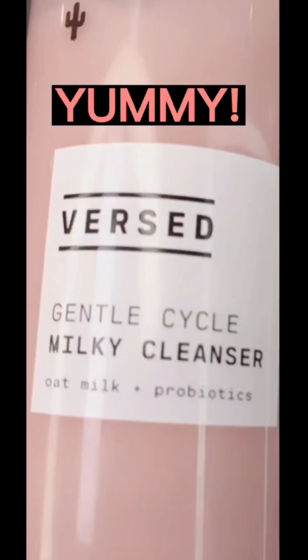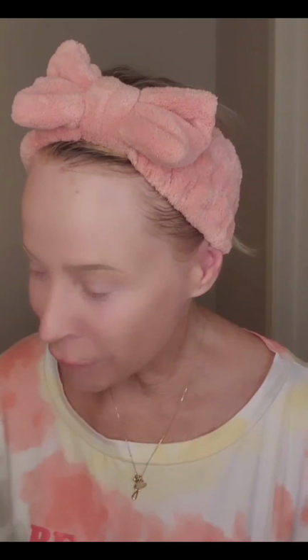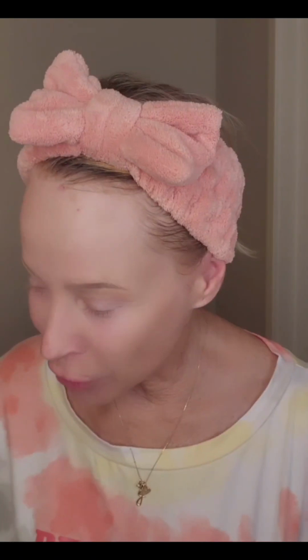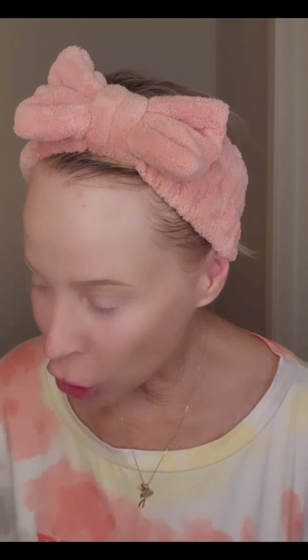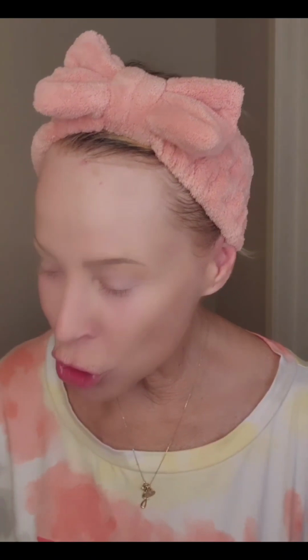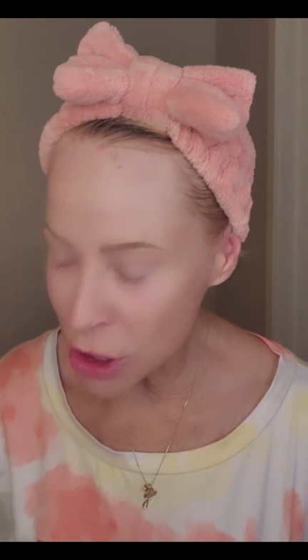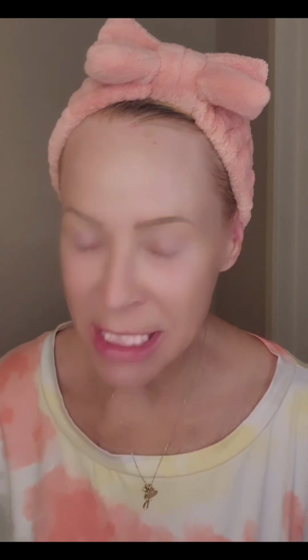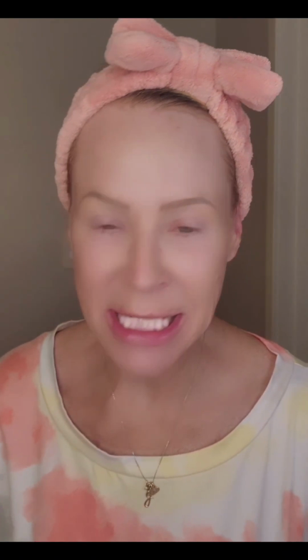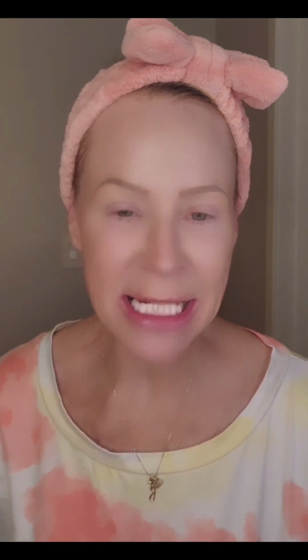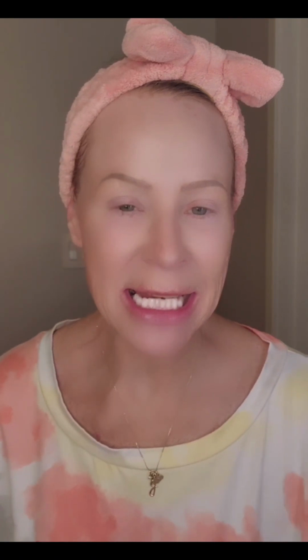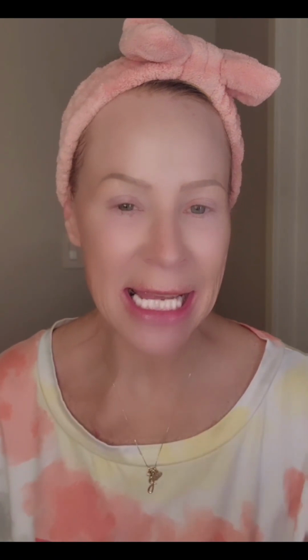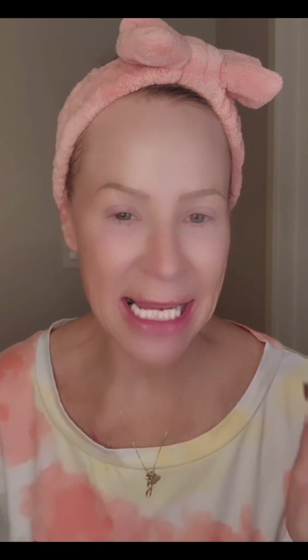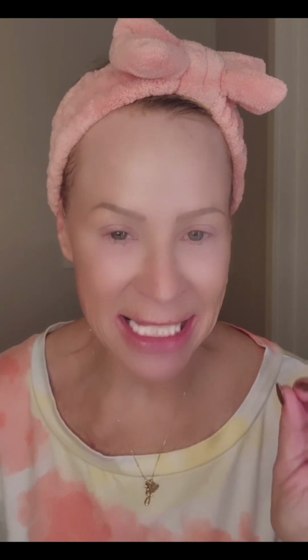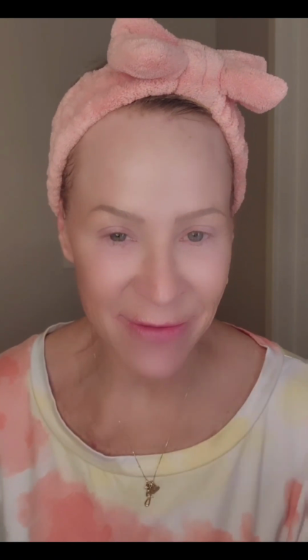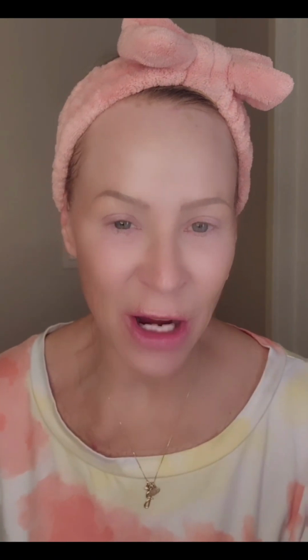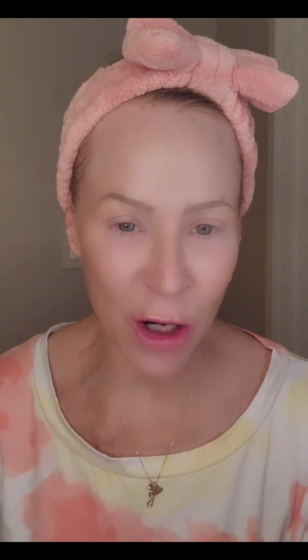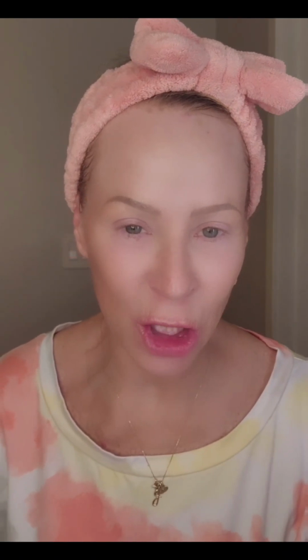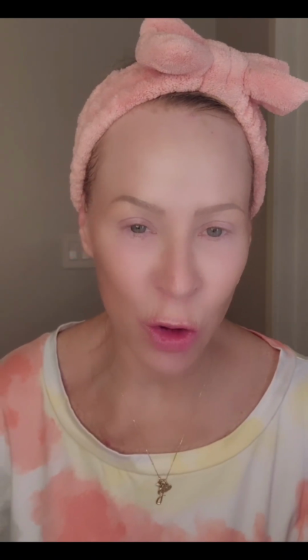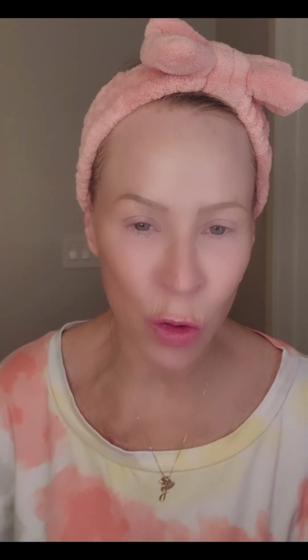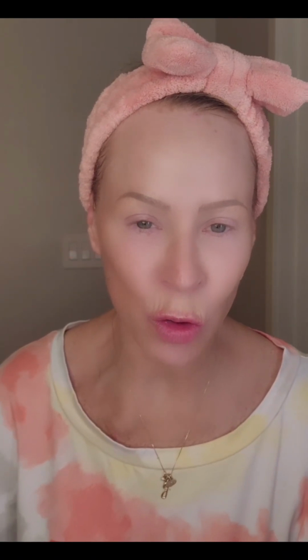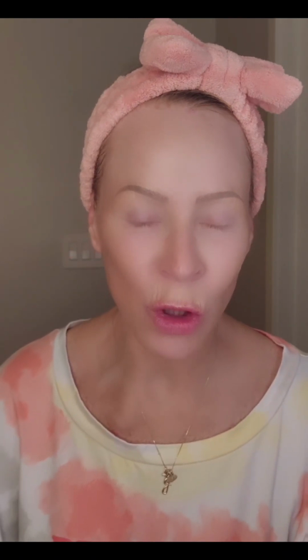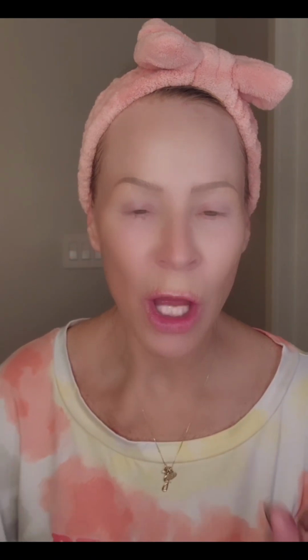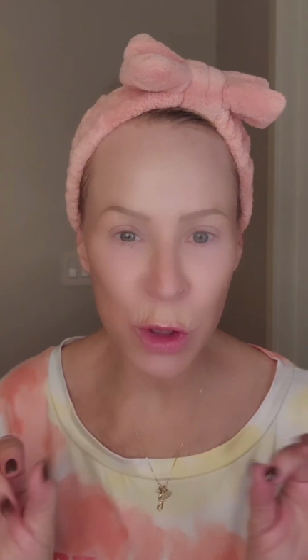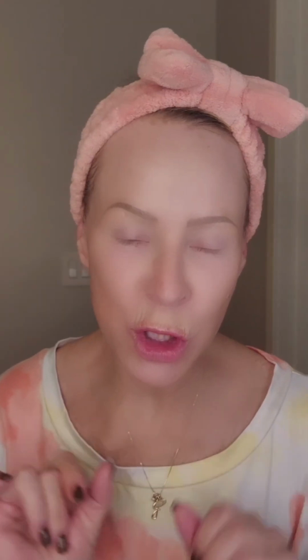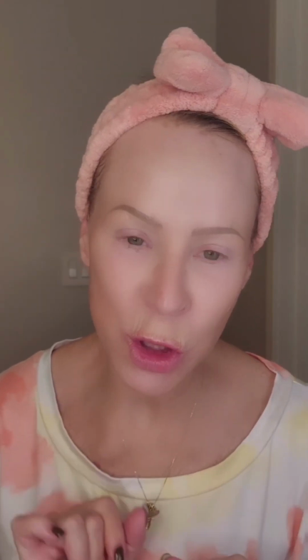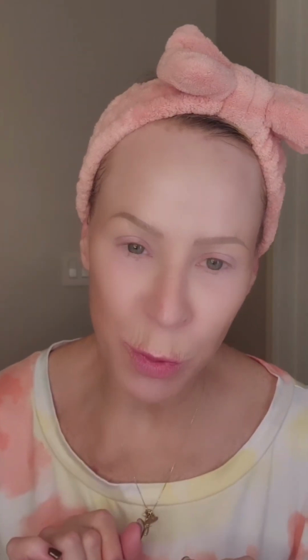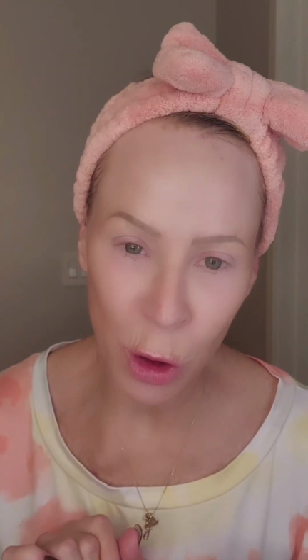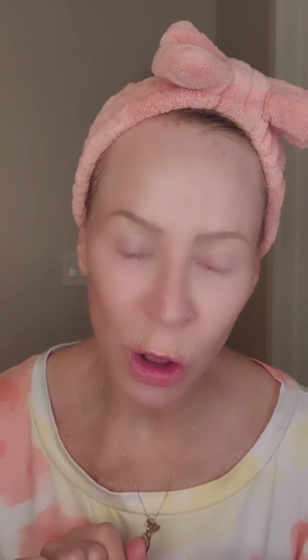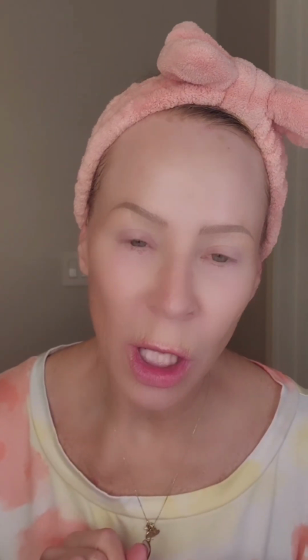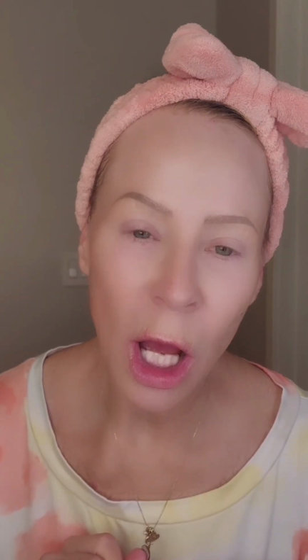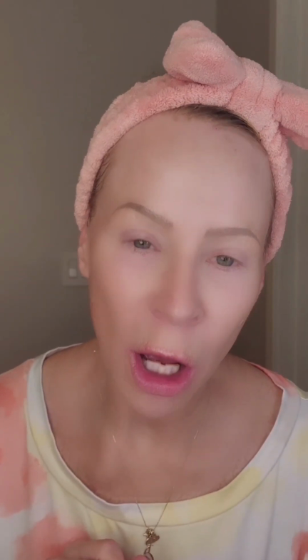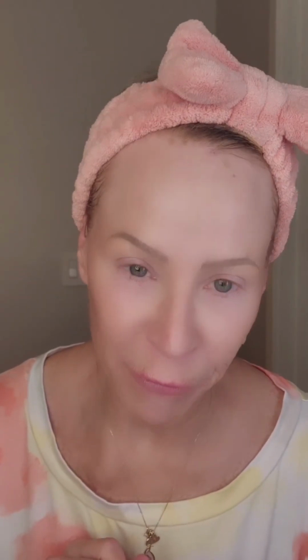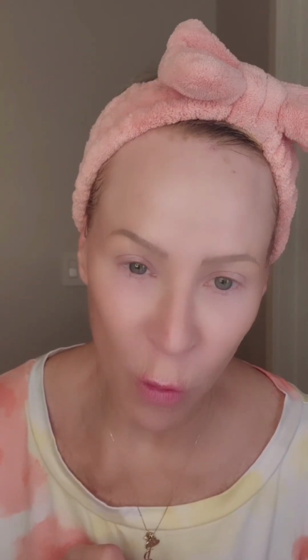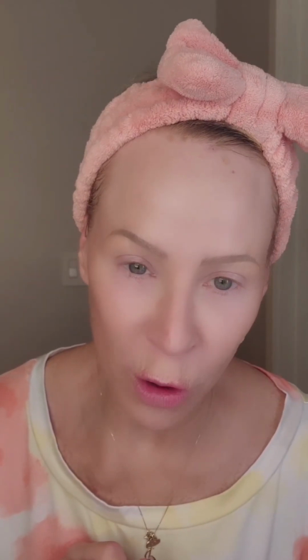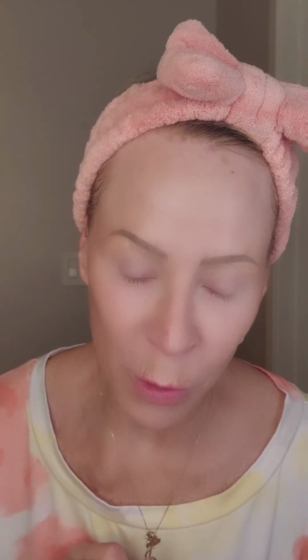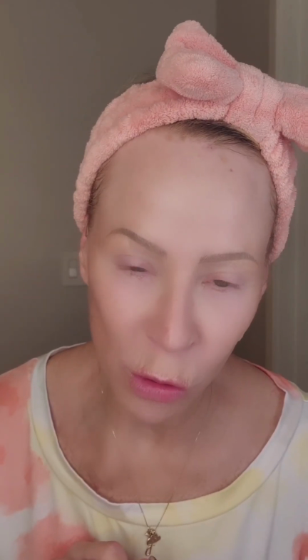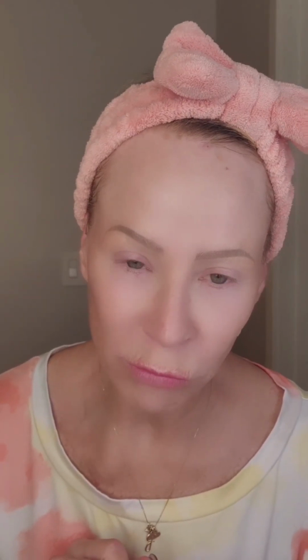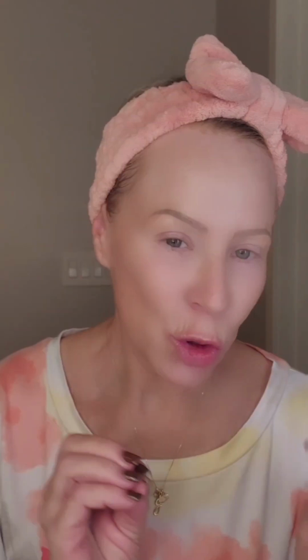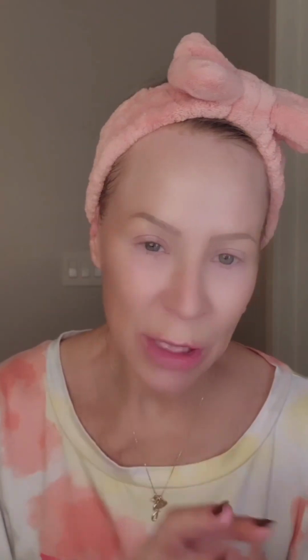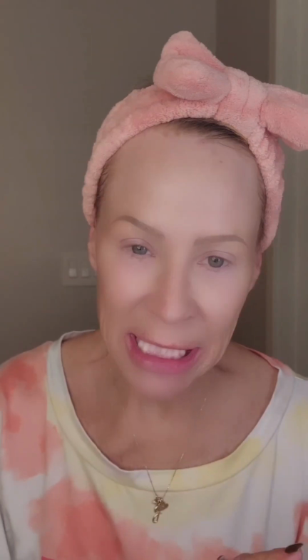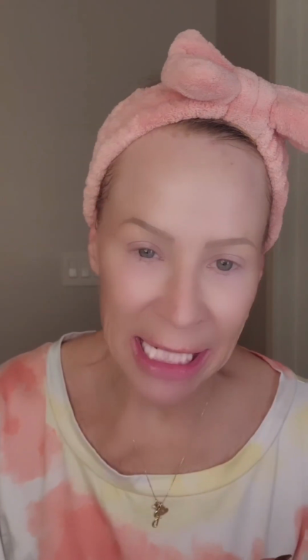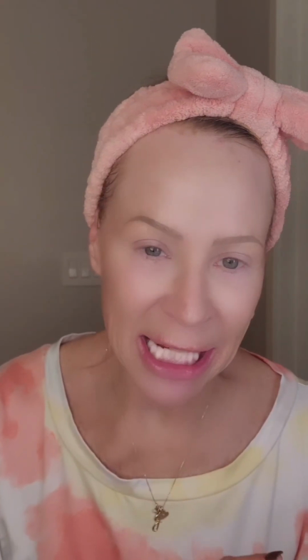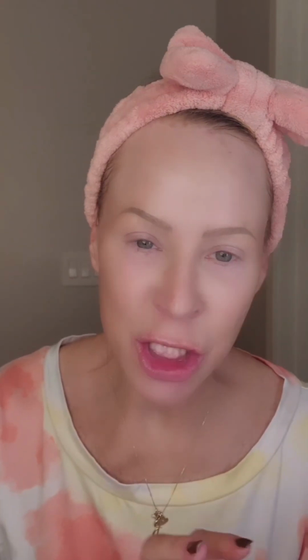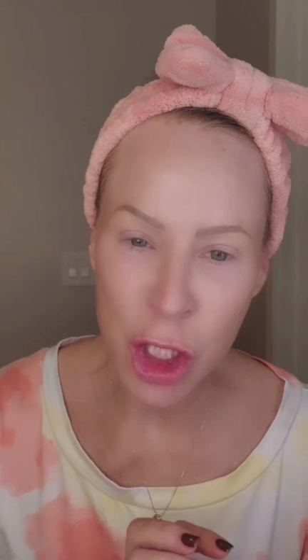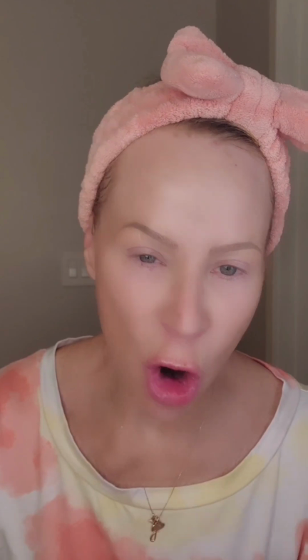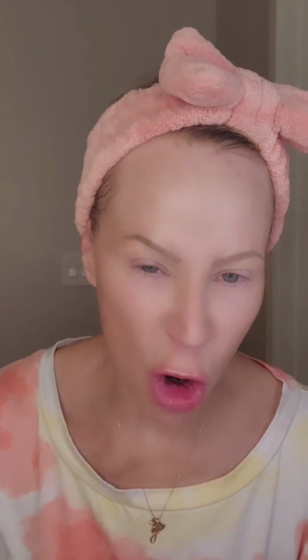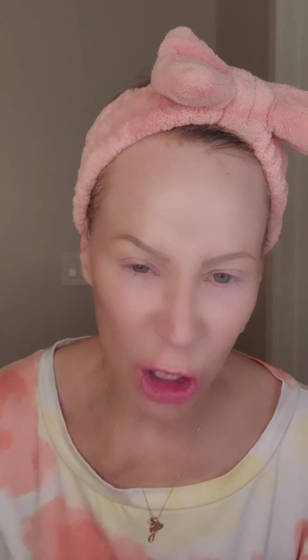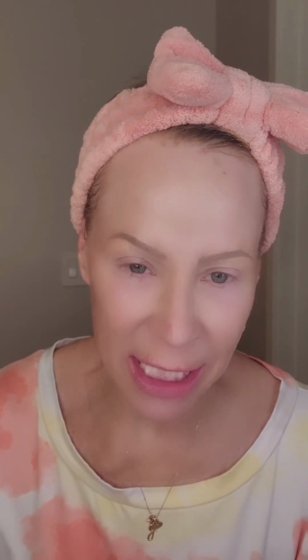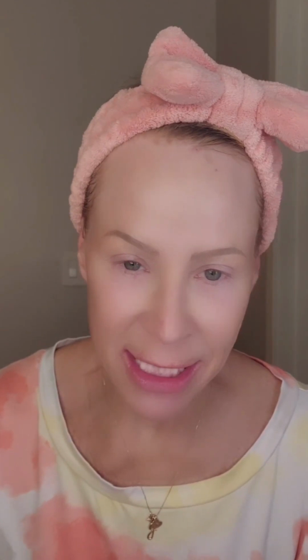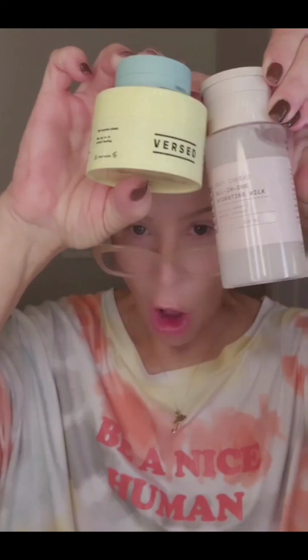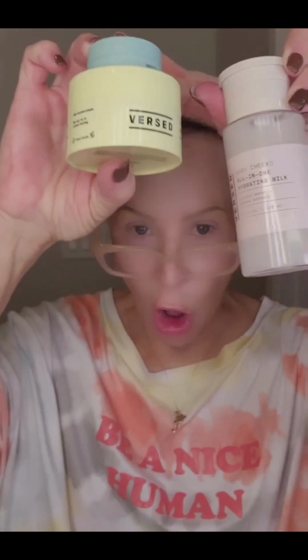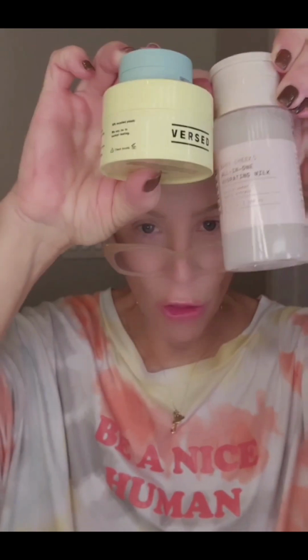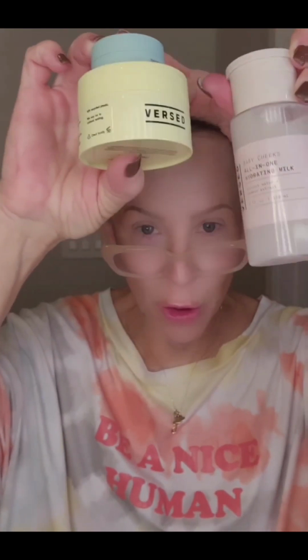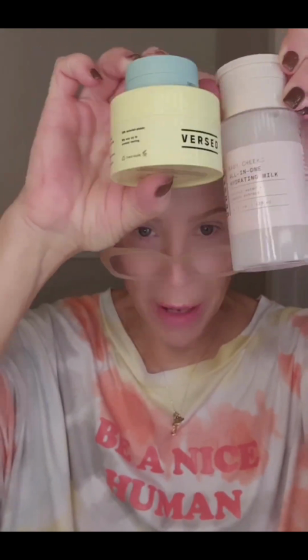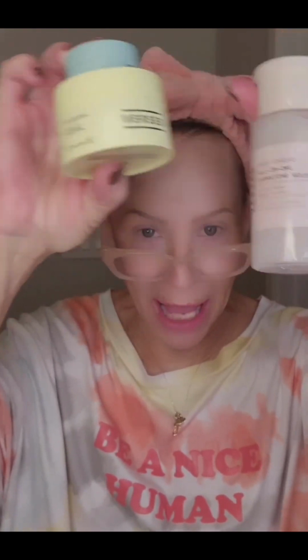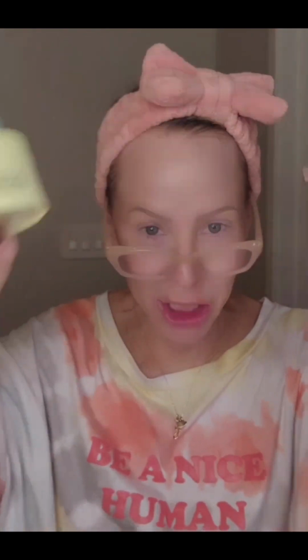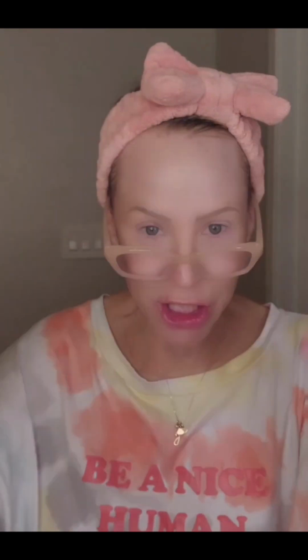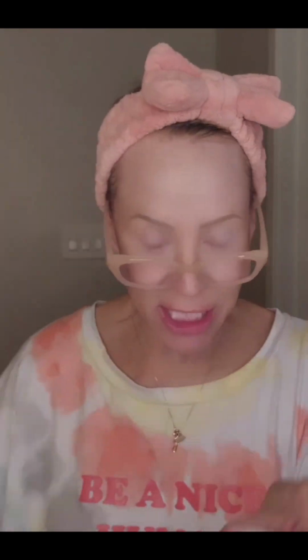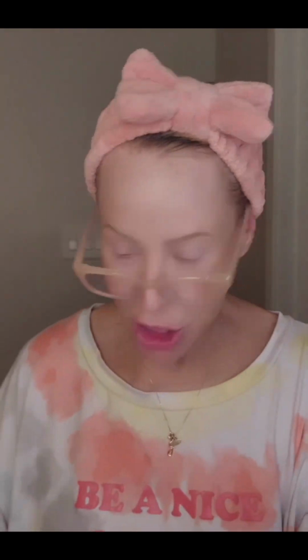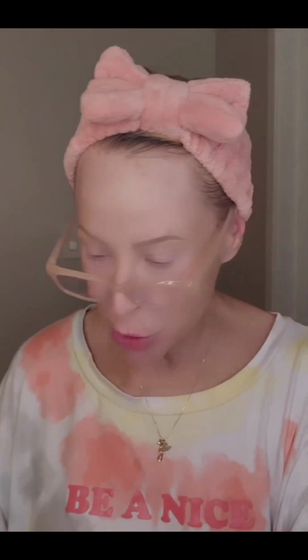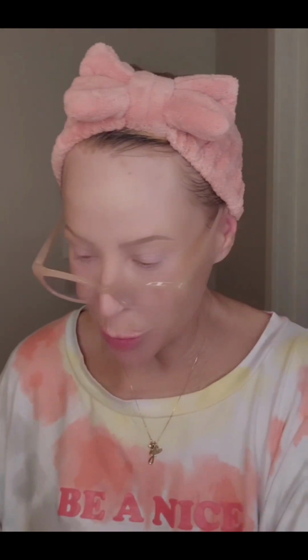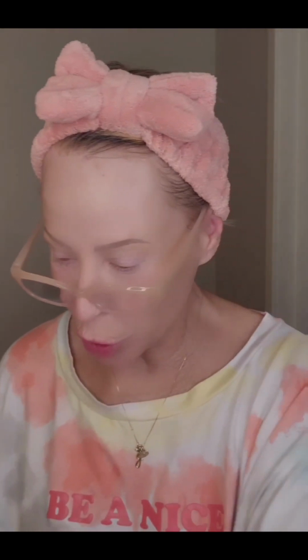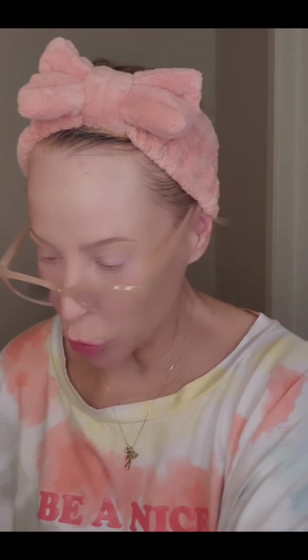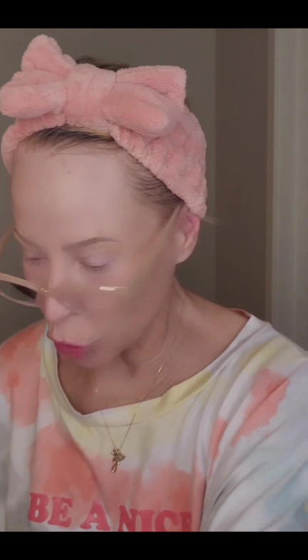Versed is very cool. Super, super affordable. You can get it at Target. All their packaging is super cool.